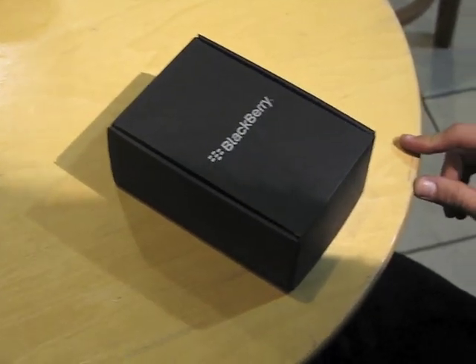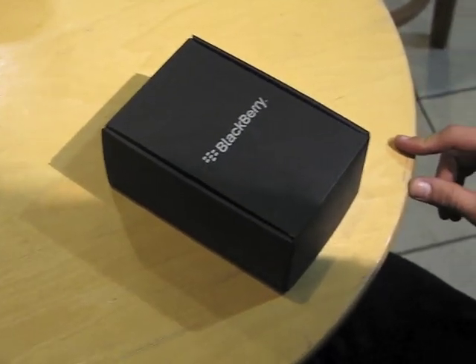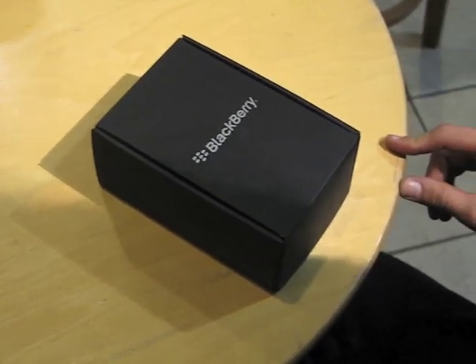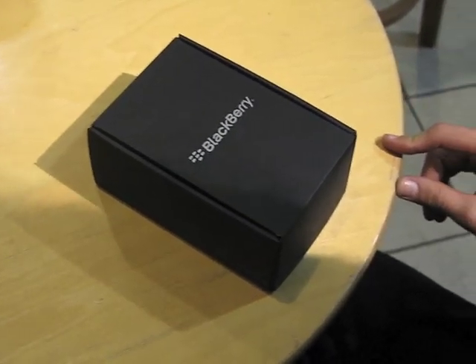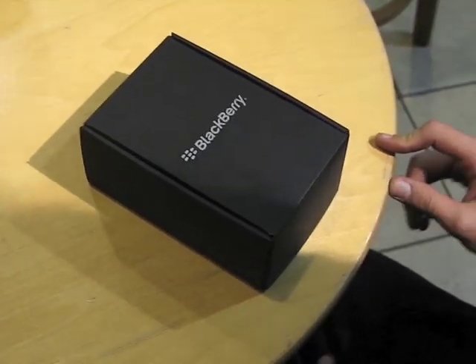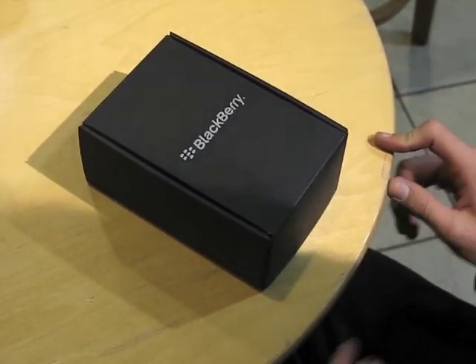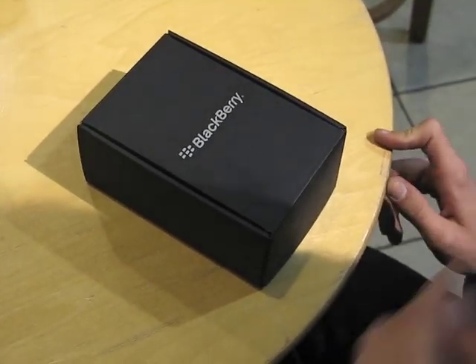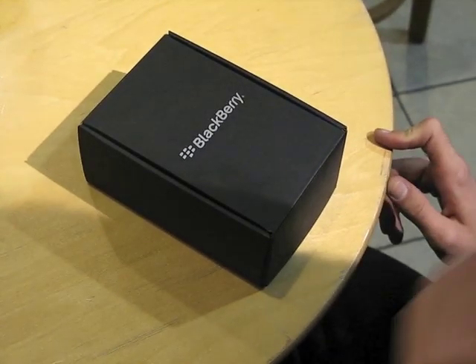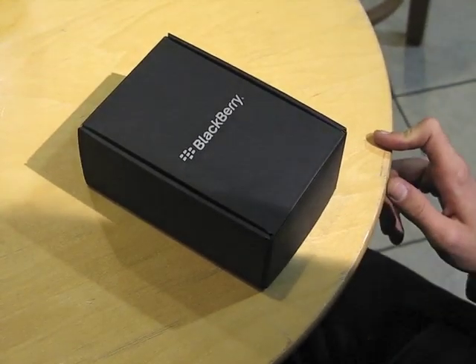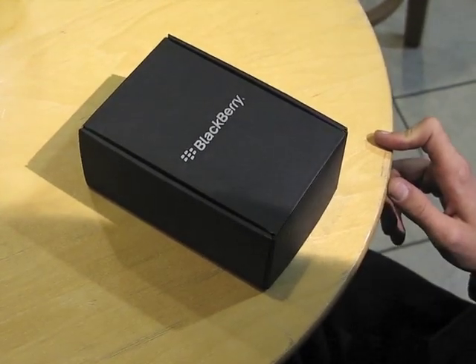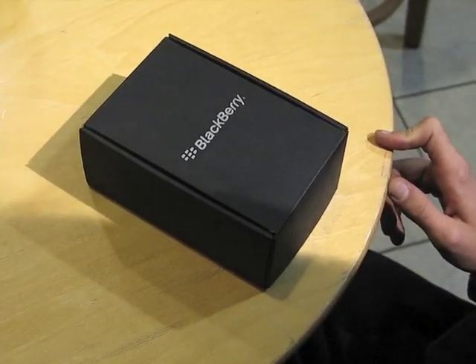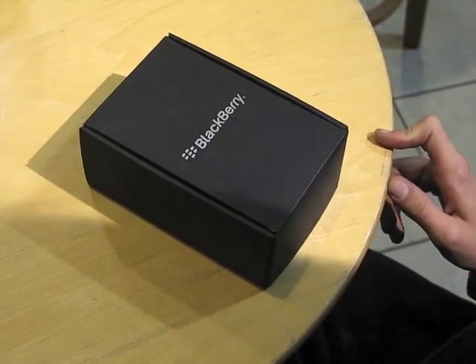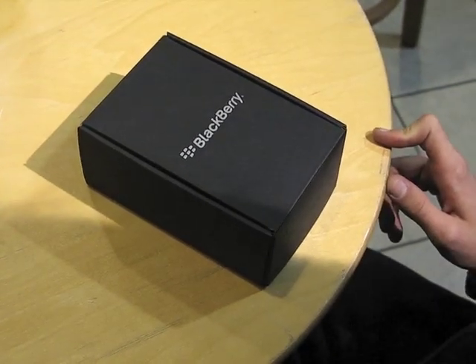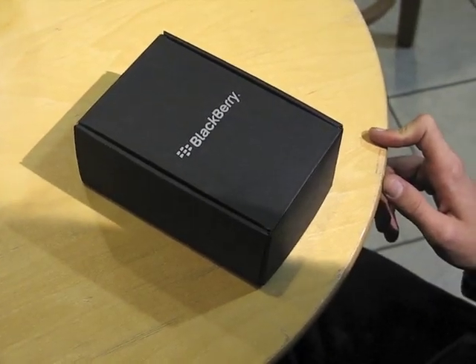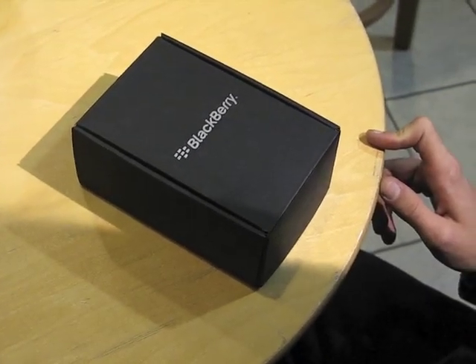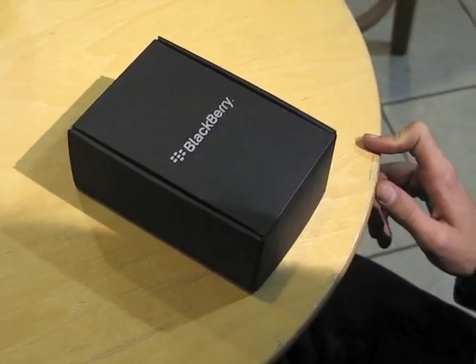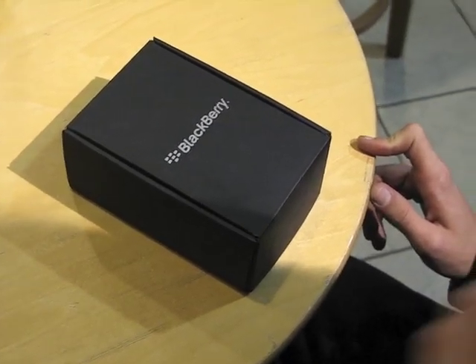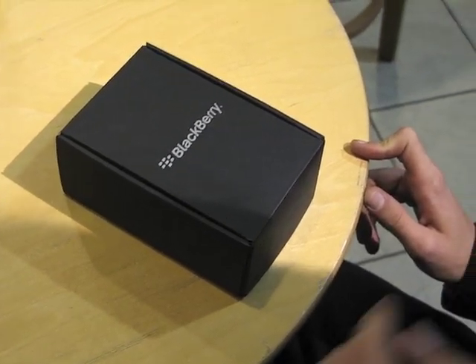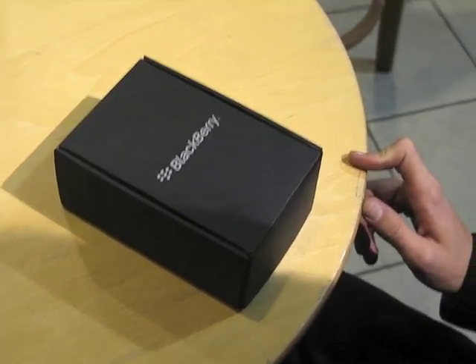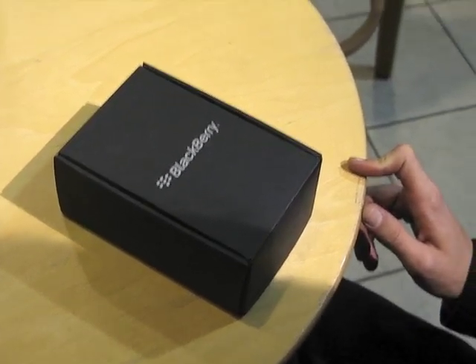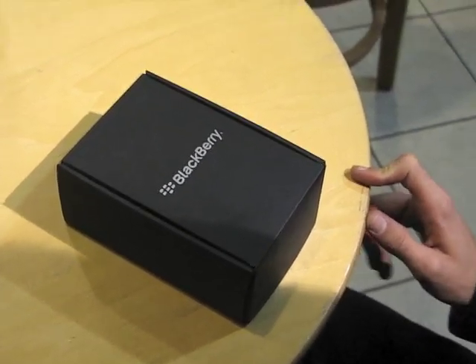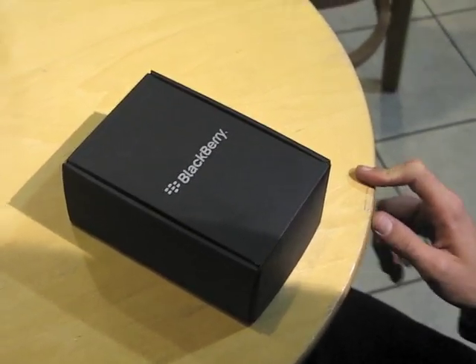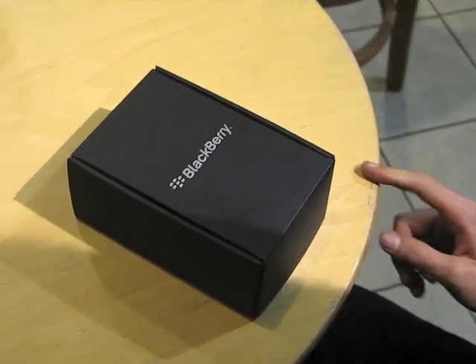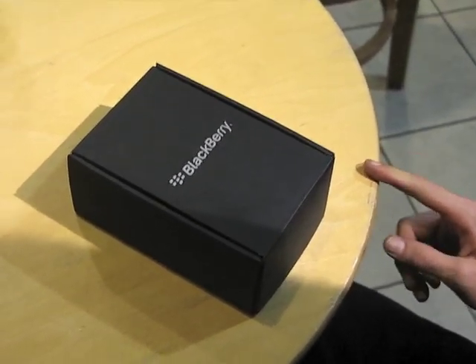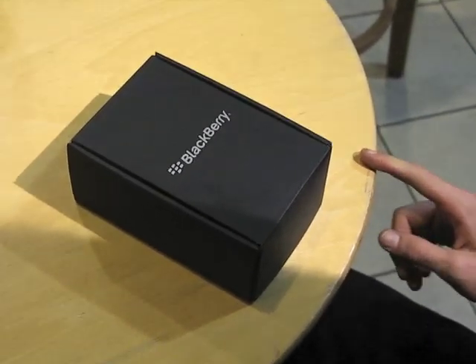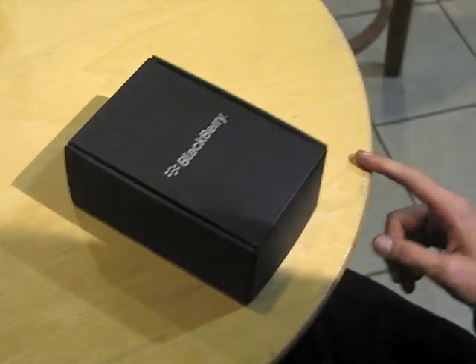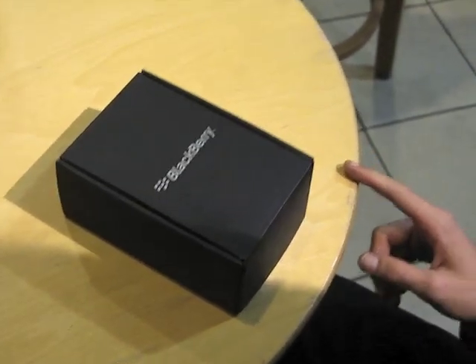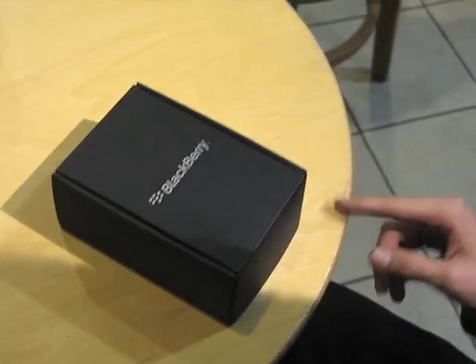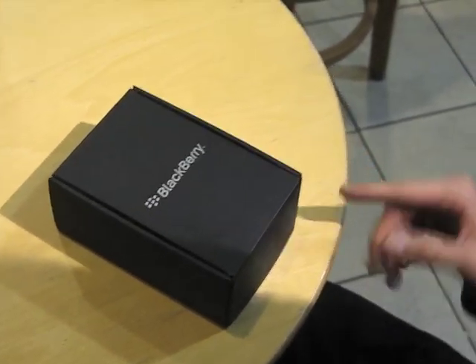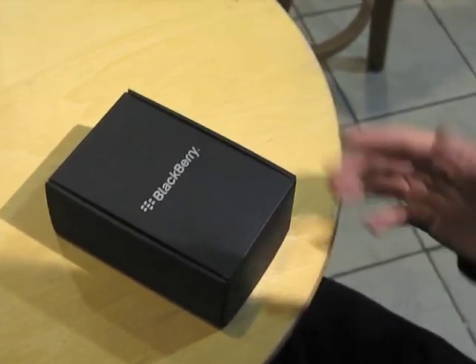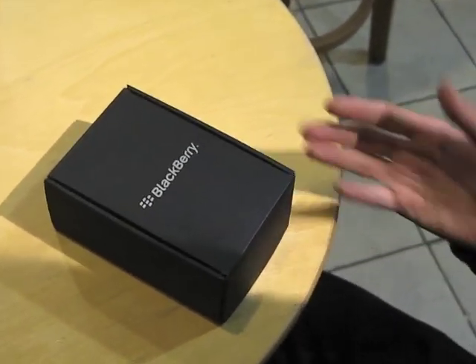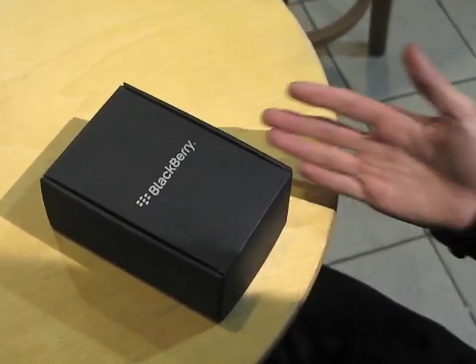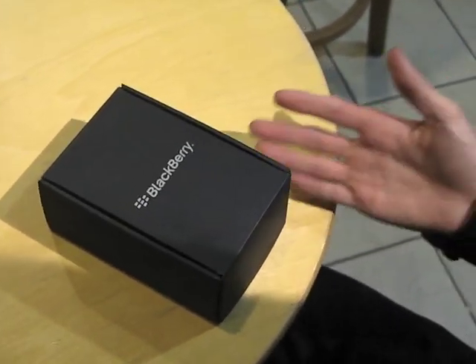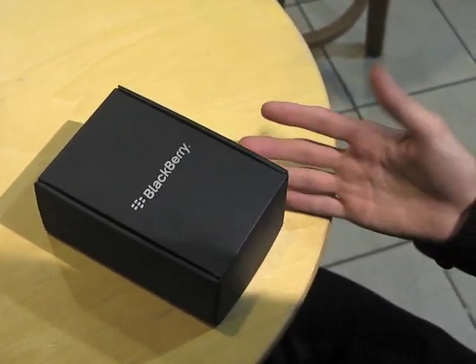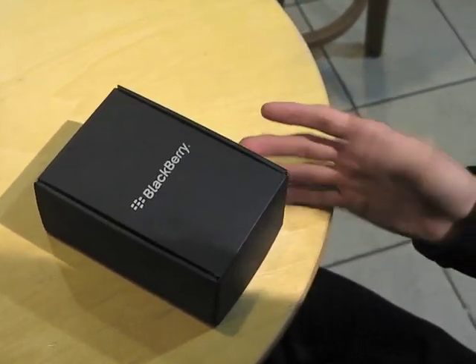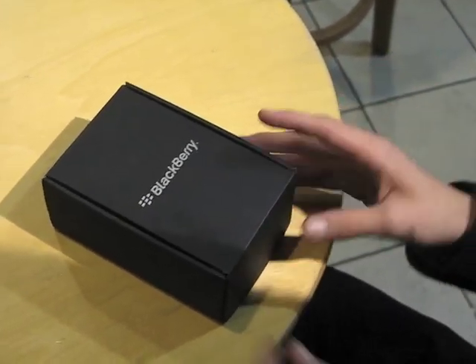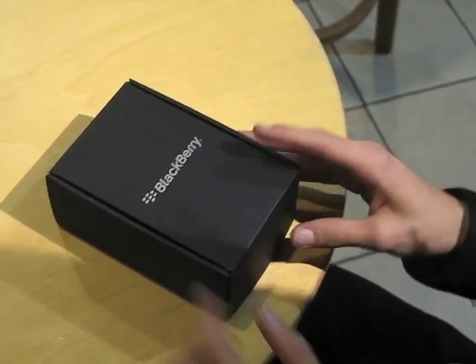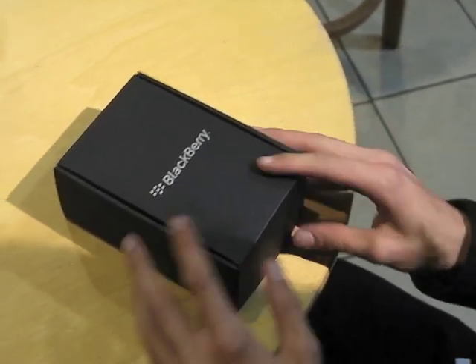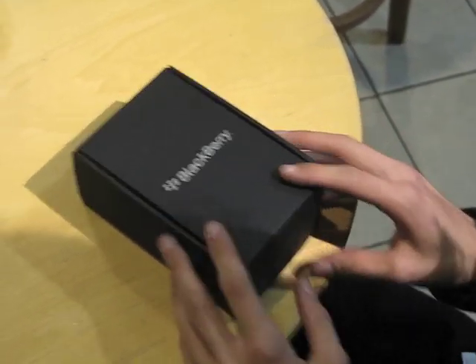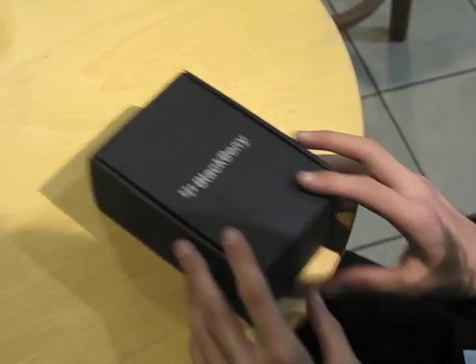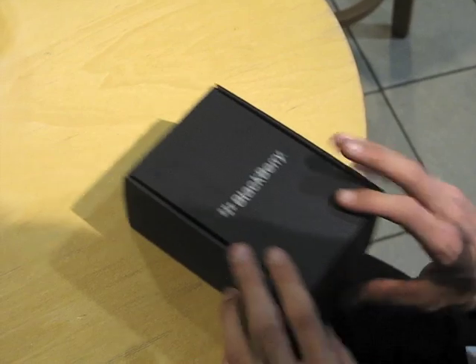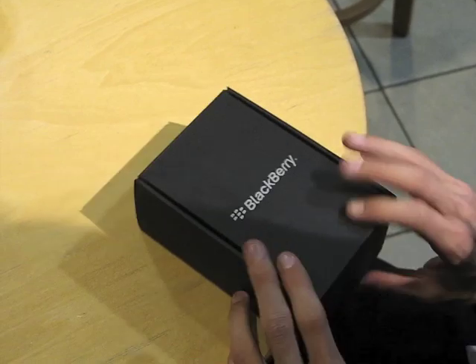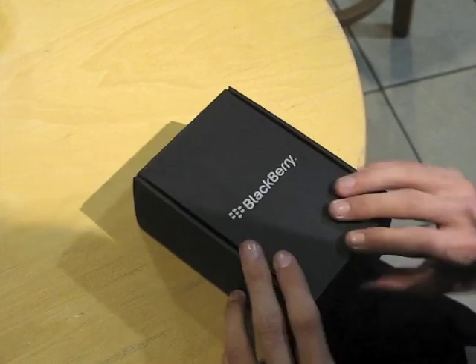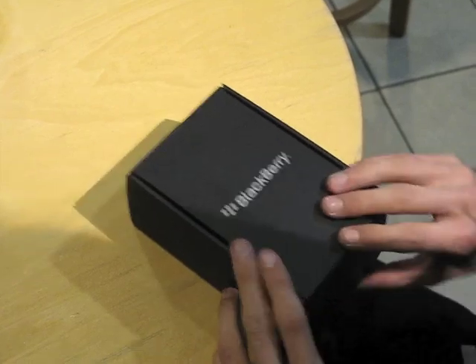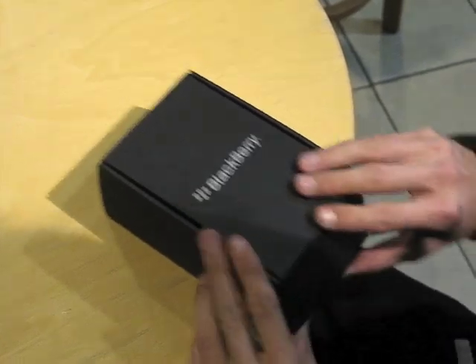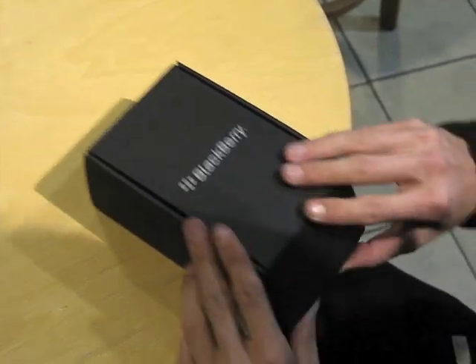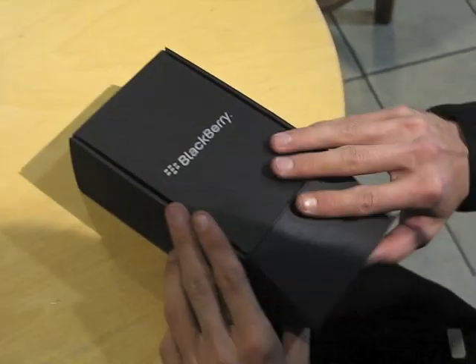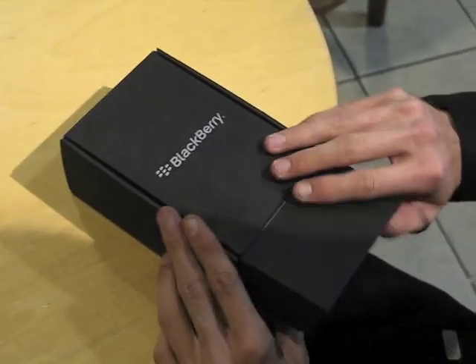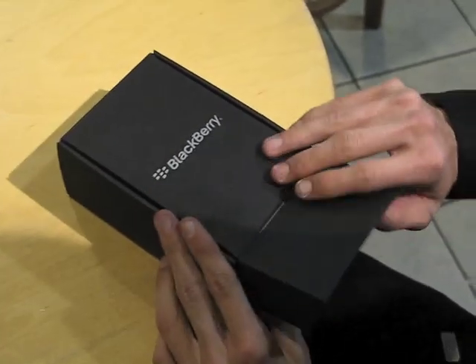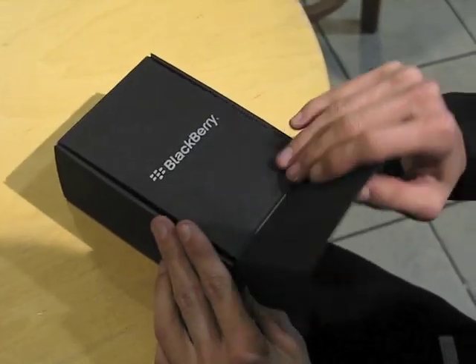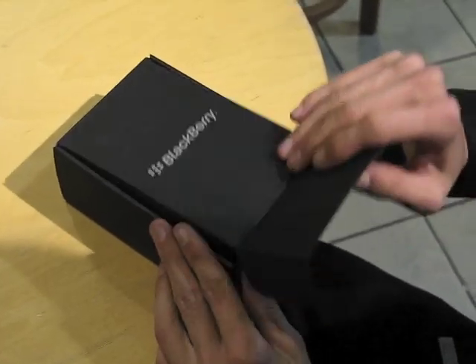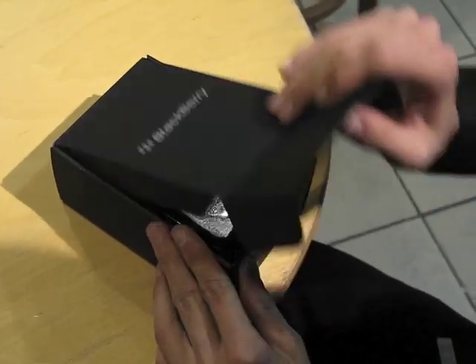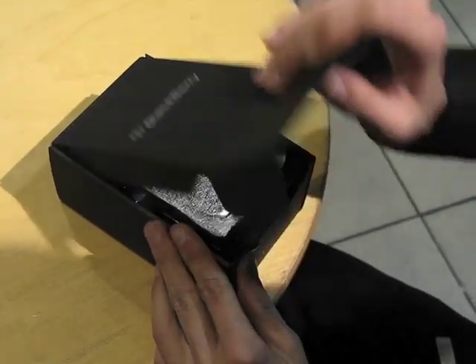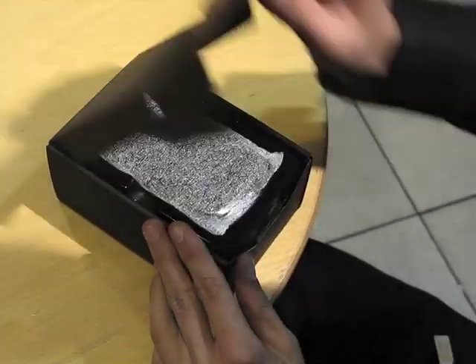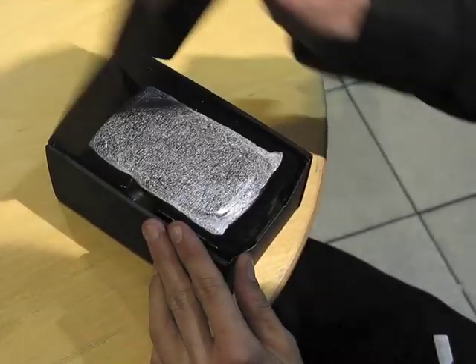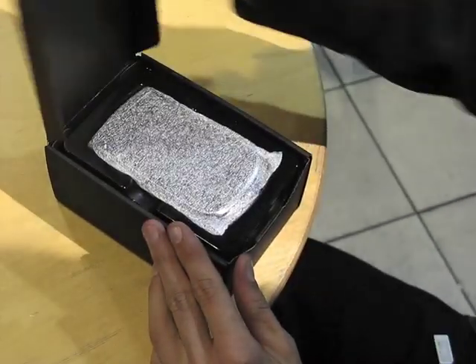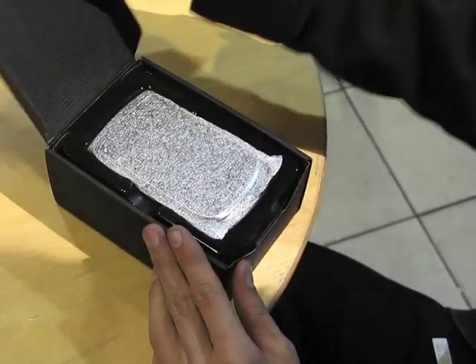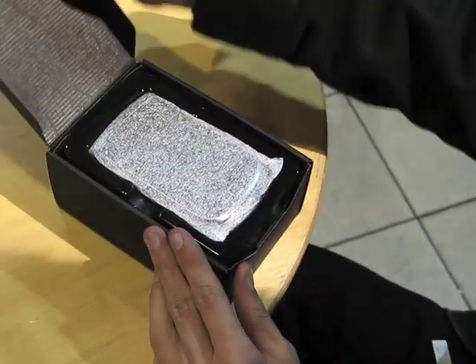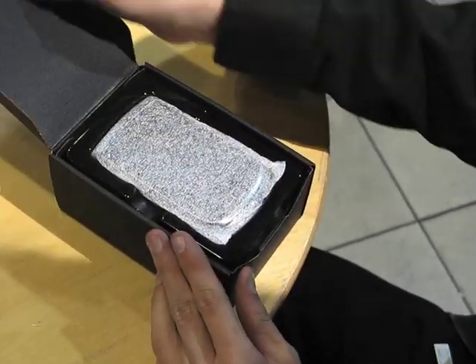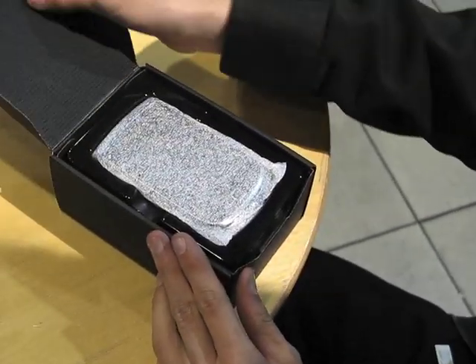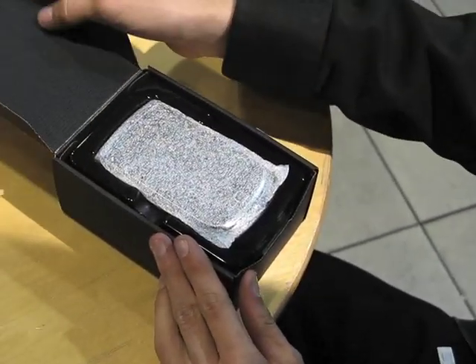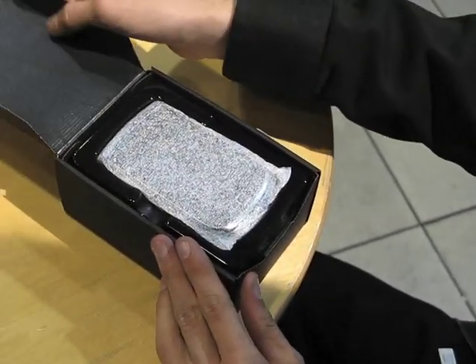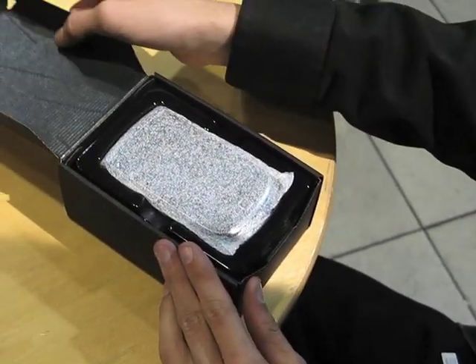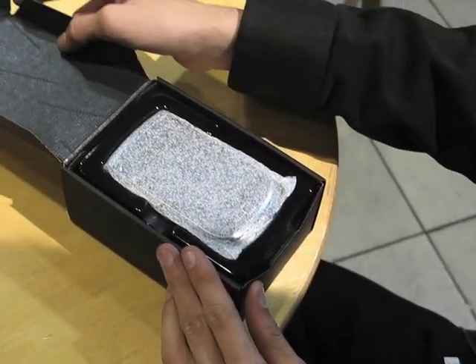Andrew here with BerryReporter.com and today I'm unboxing my brand new BlackBerry Torch 9800.